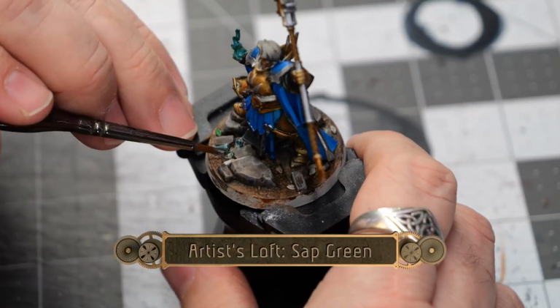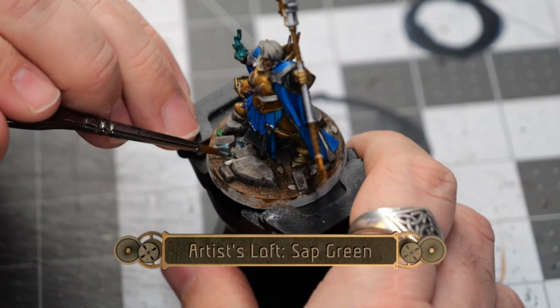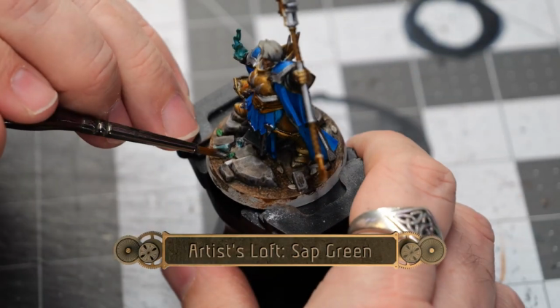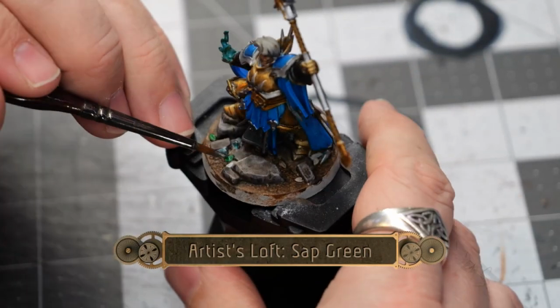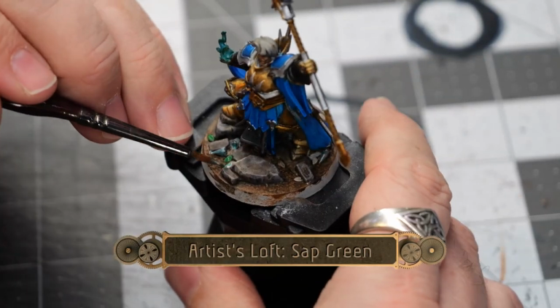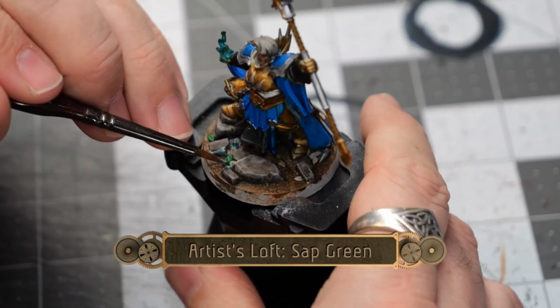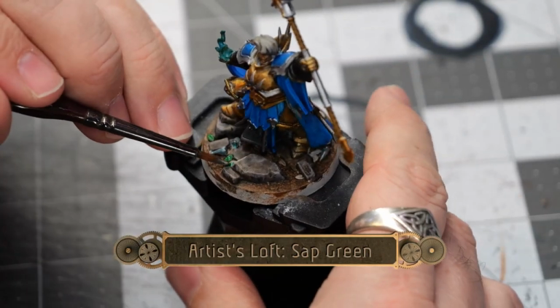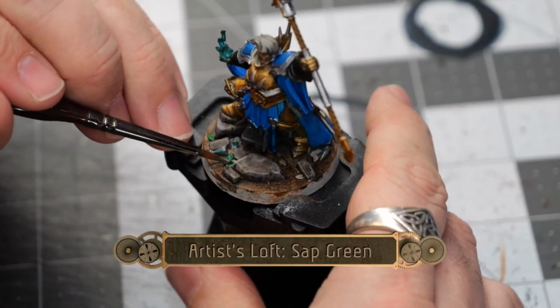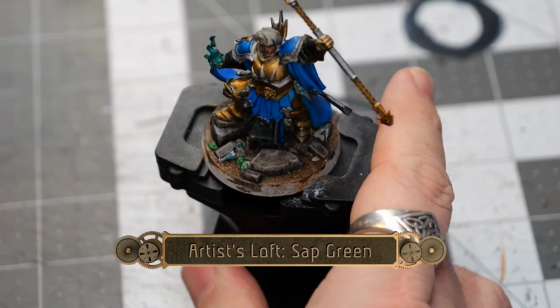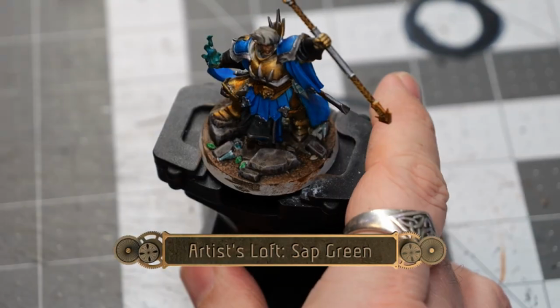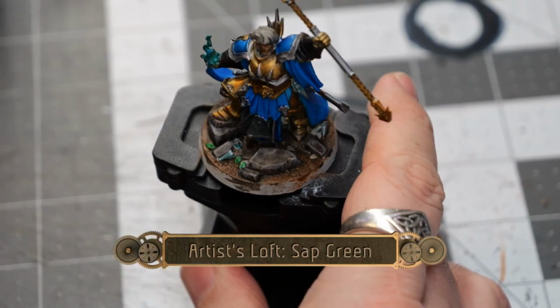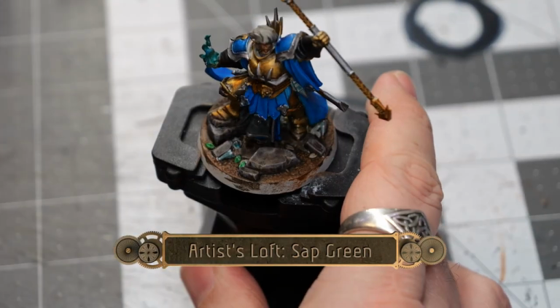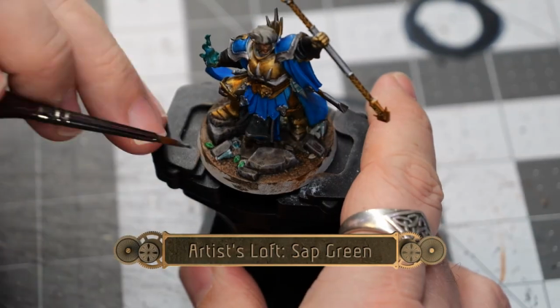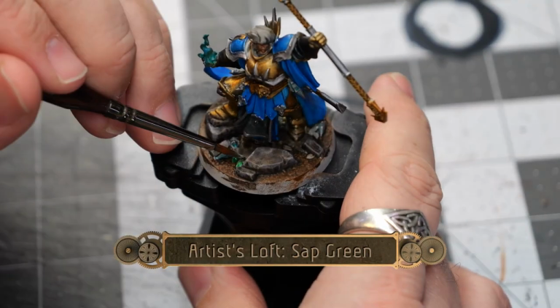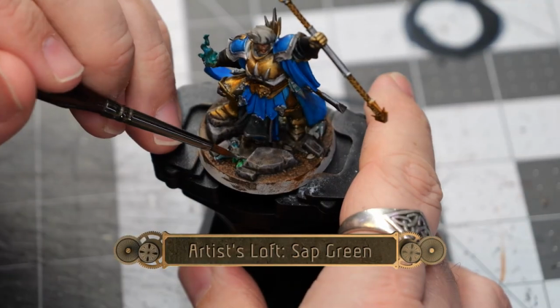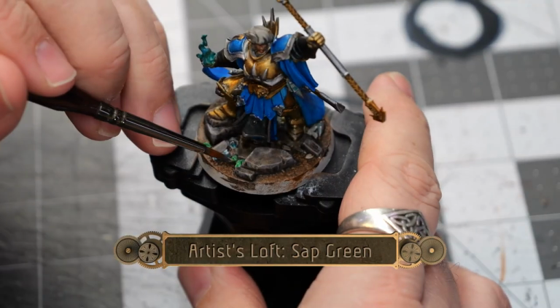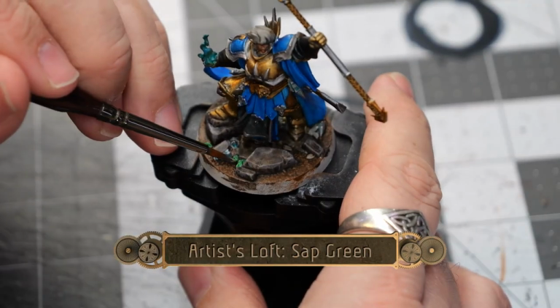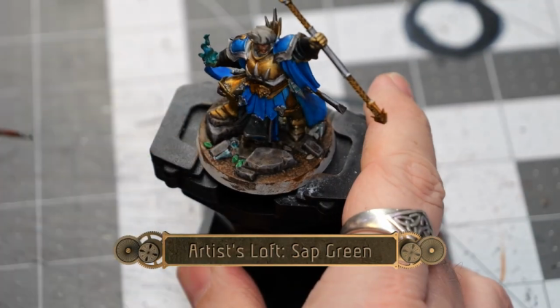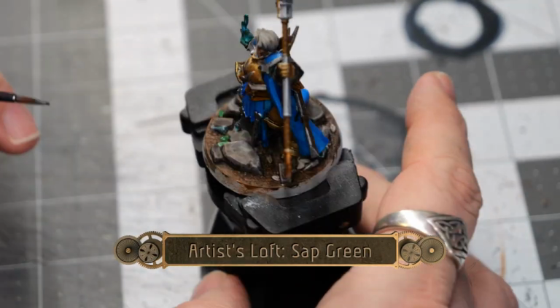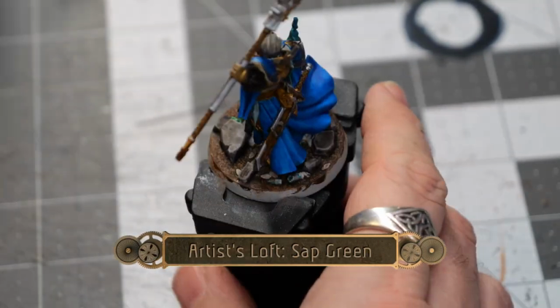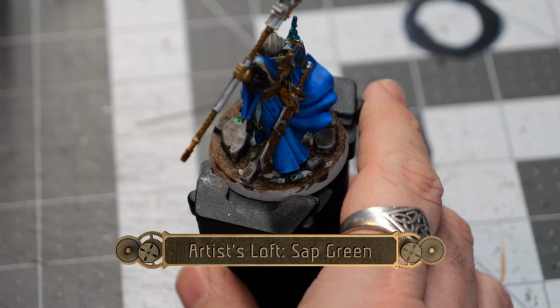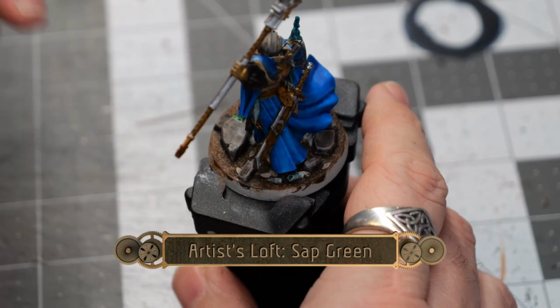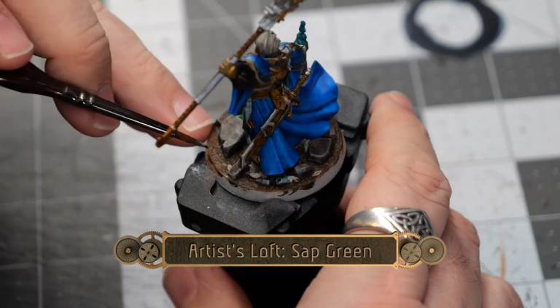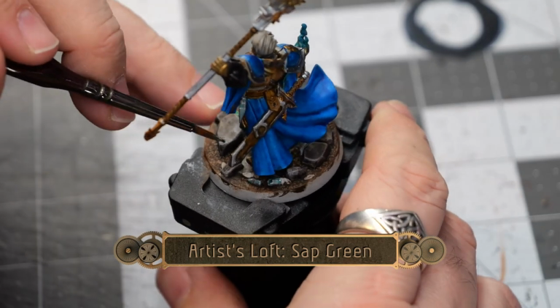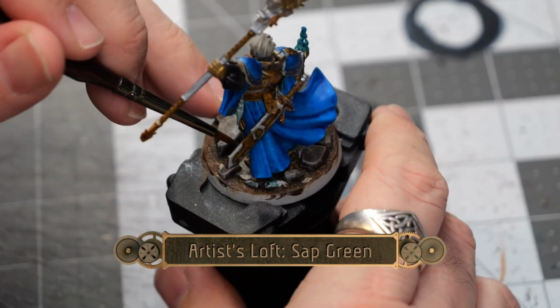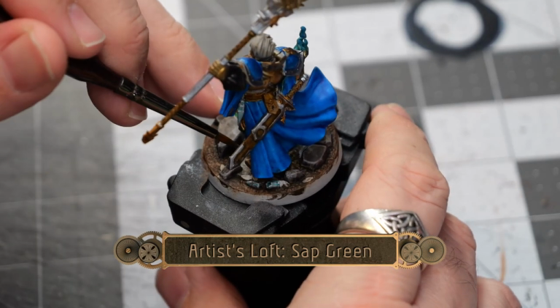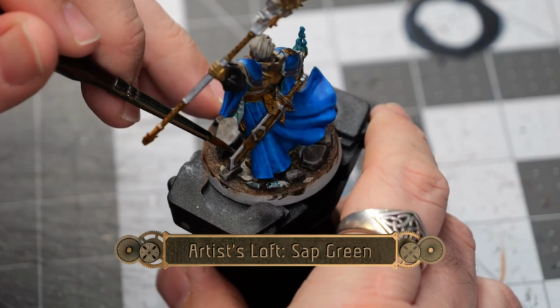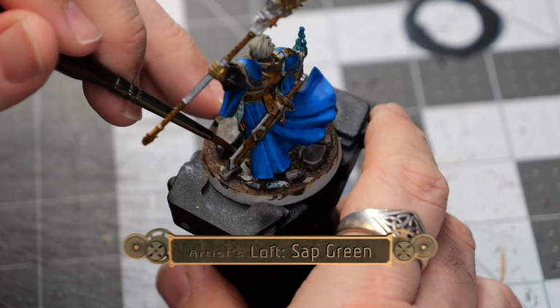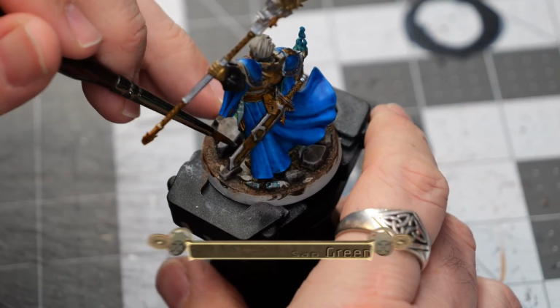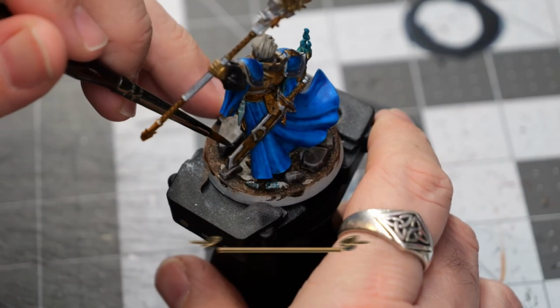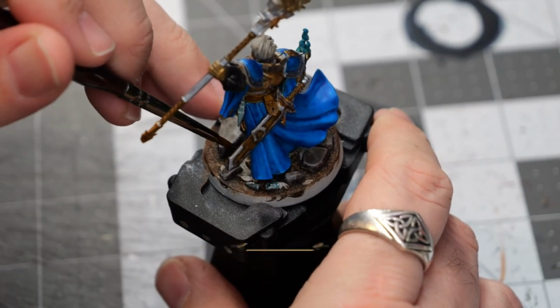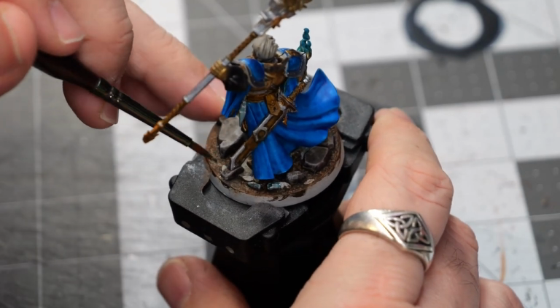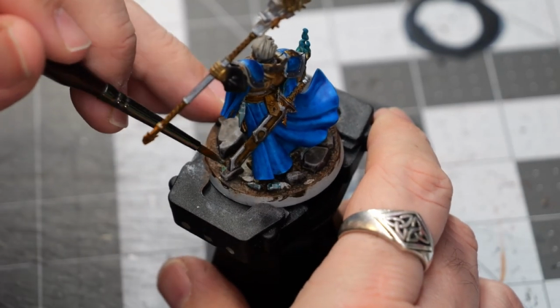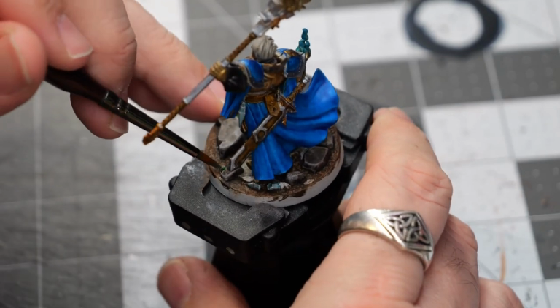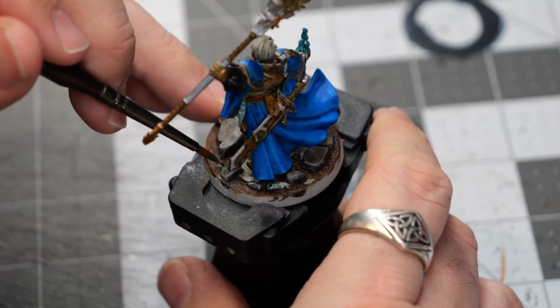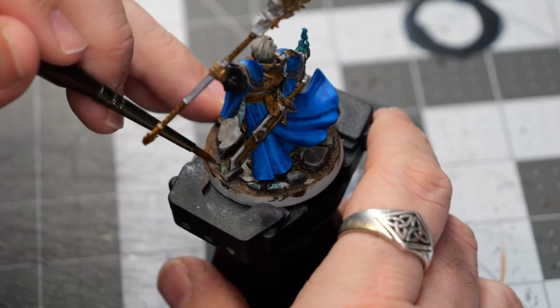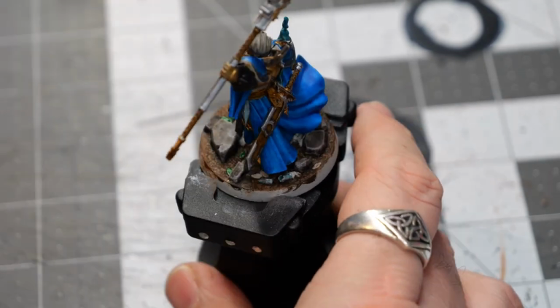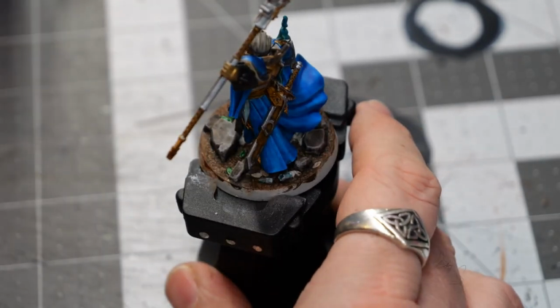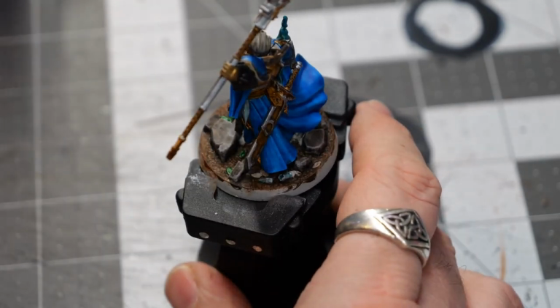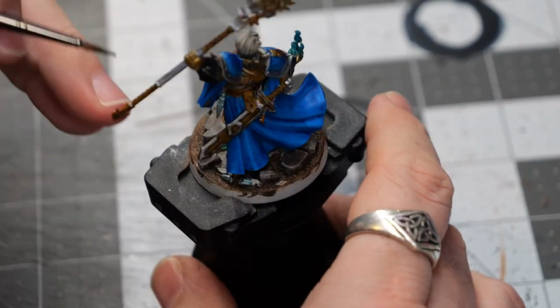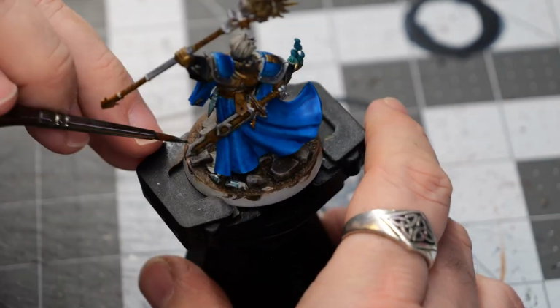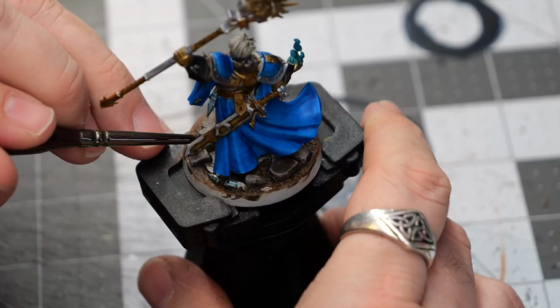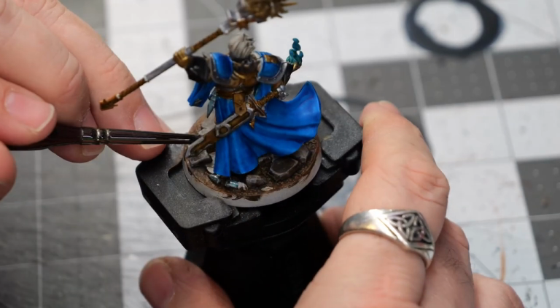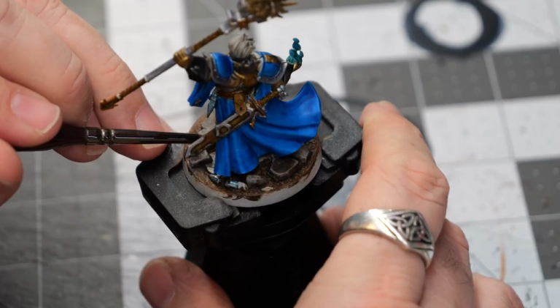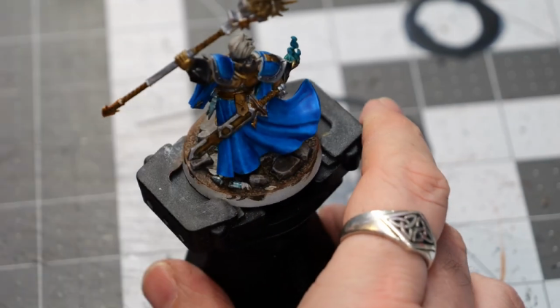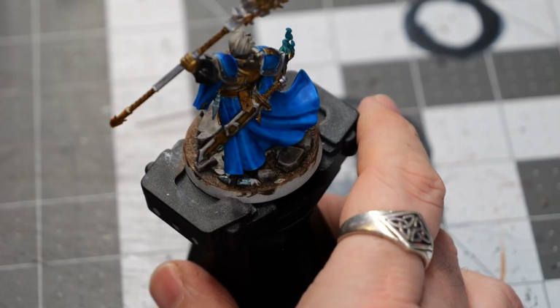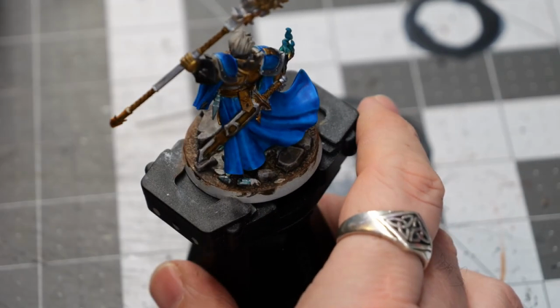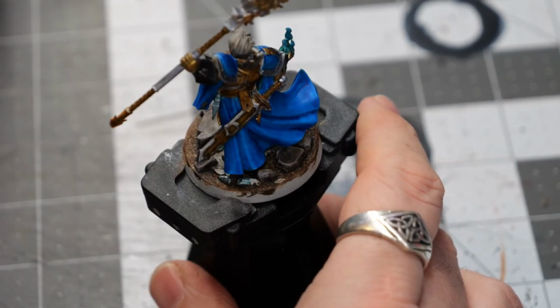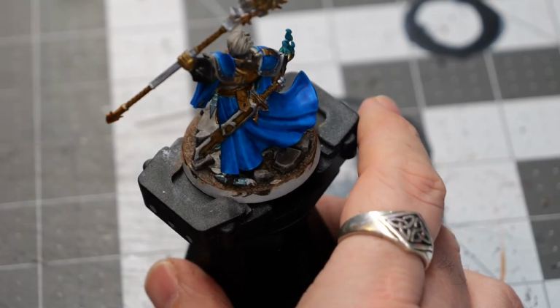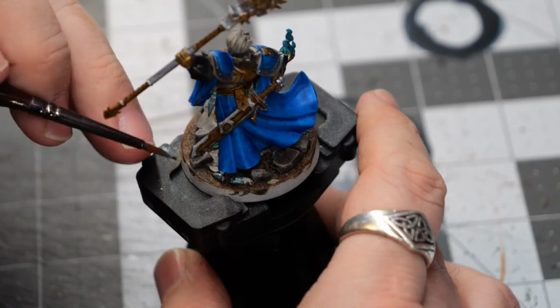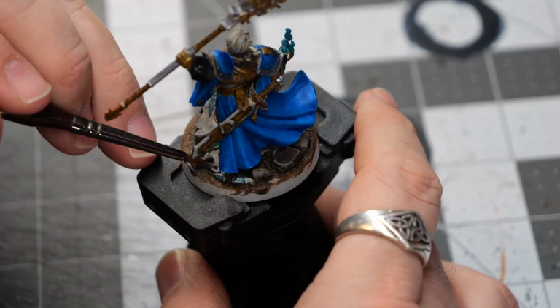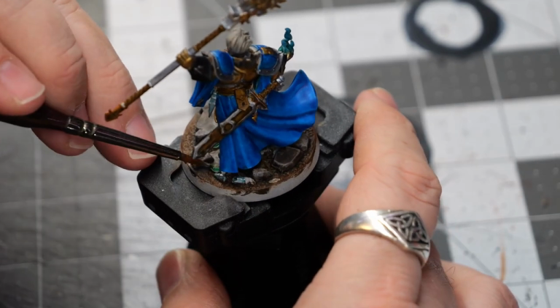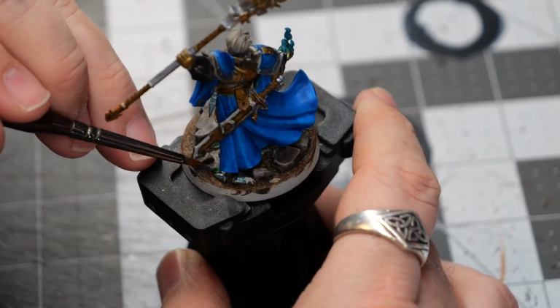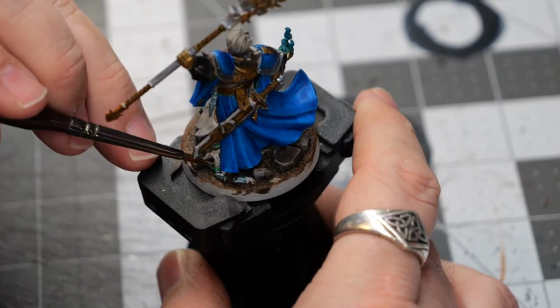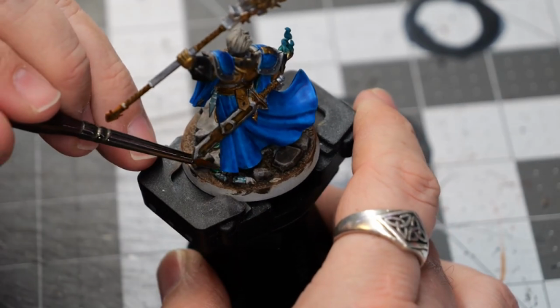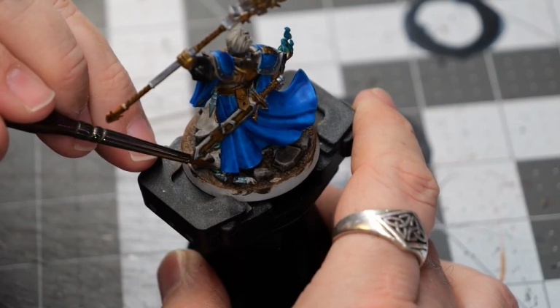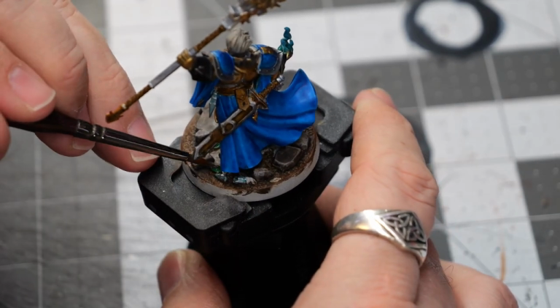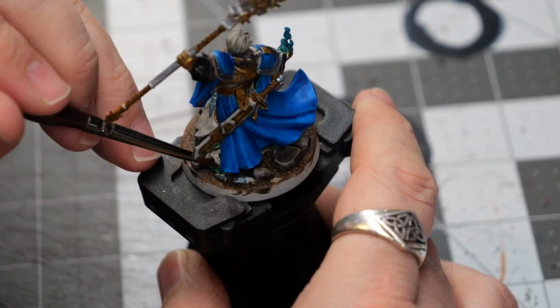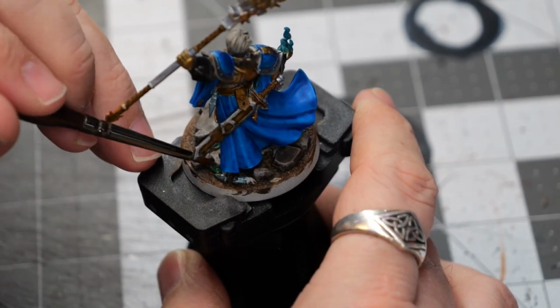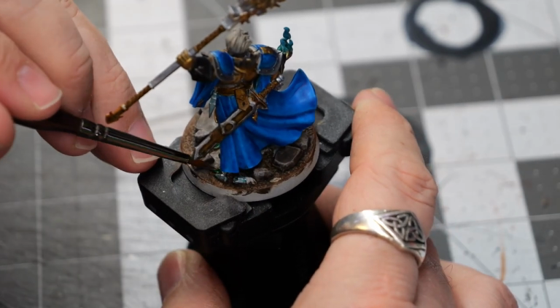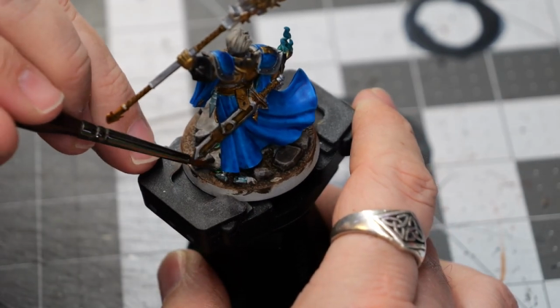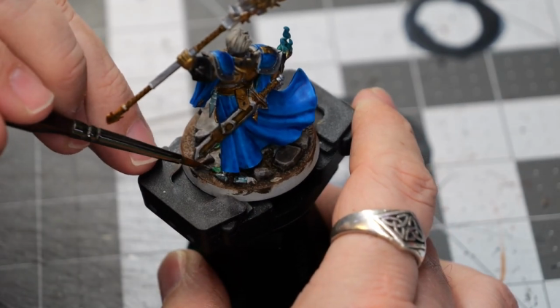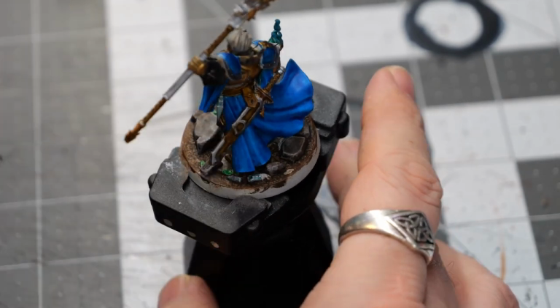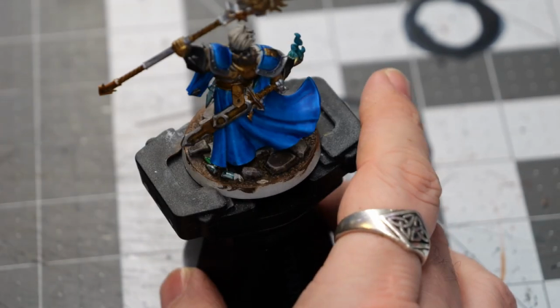We're going to finish things off with a little bit of Artist Loft Sap Green to paint all of the fallen leaves that are on the base.